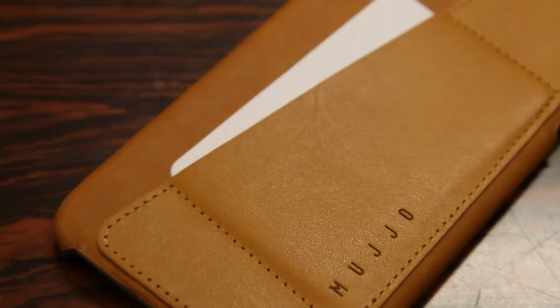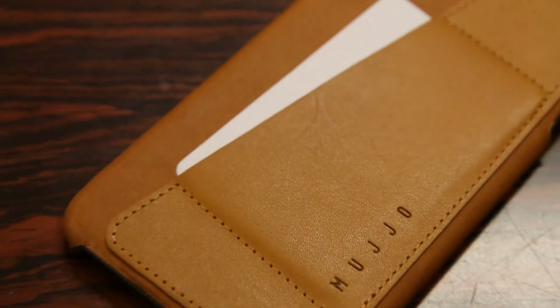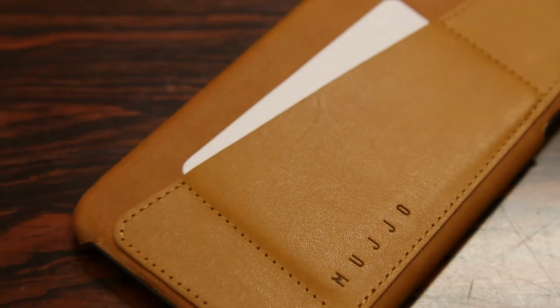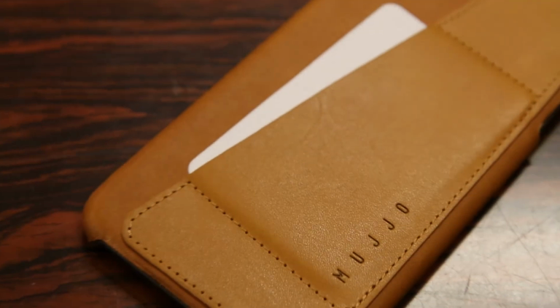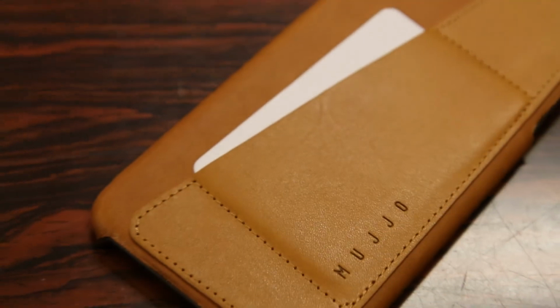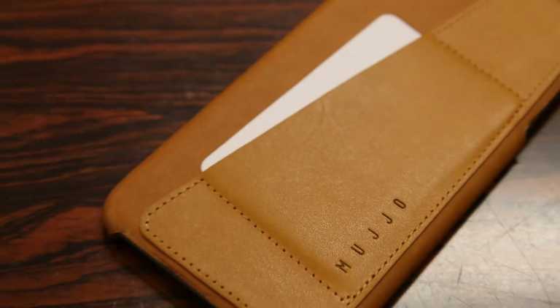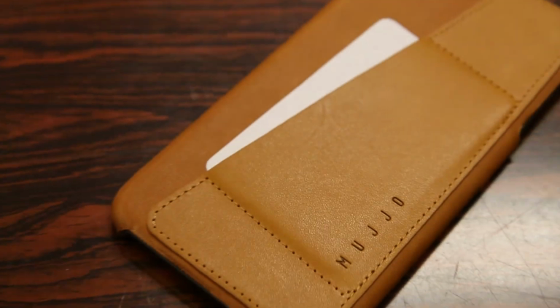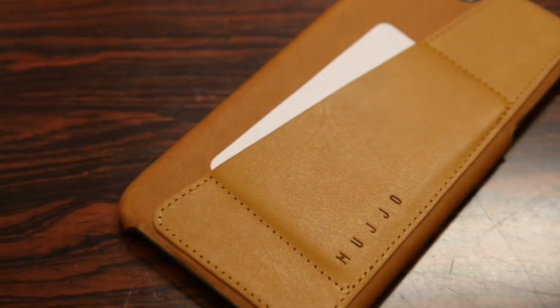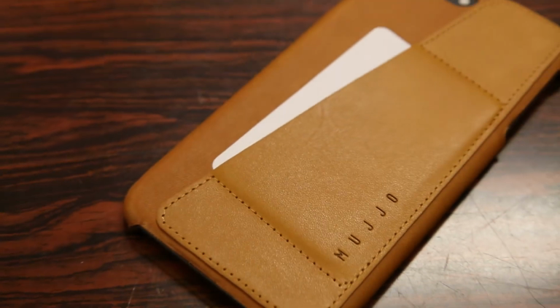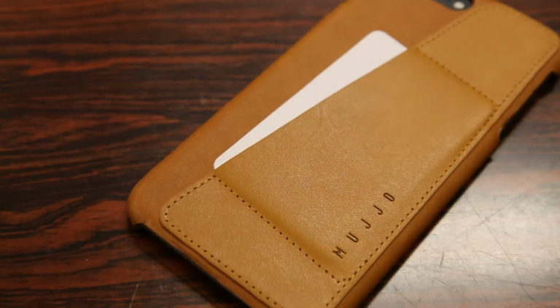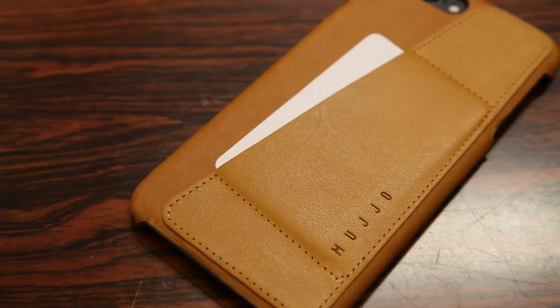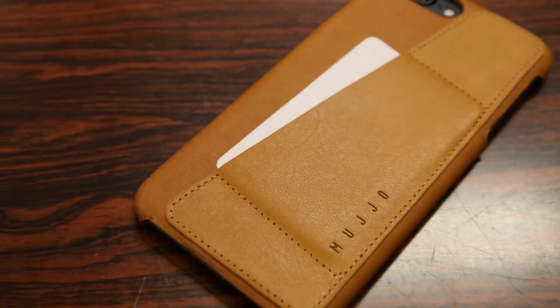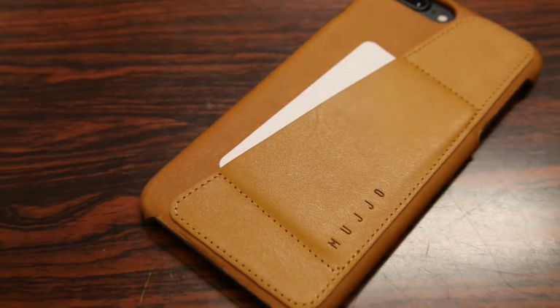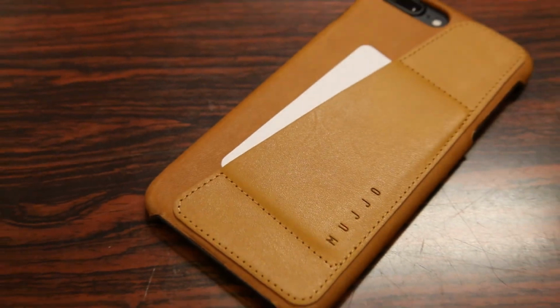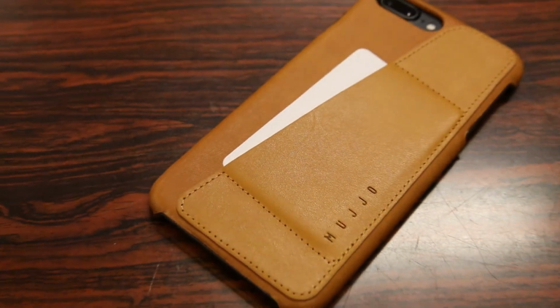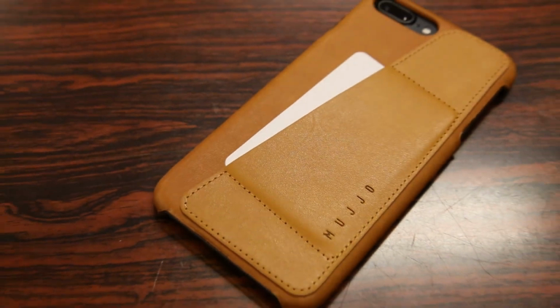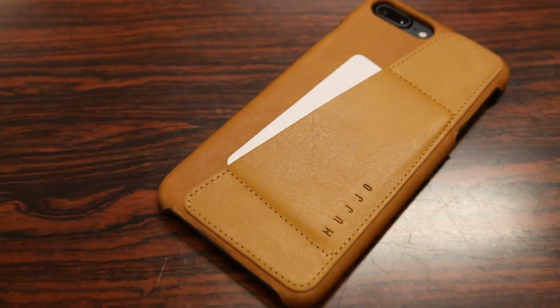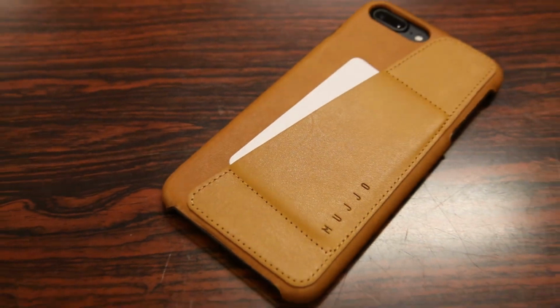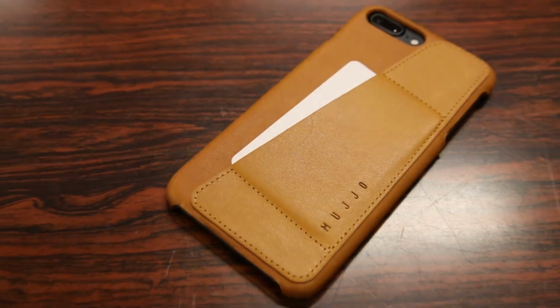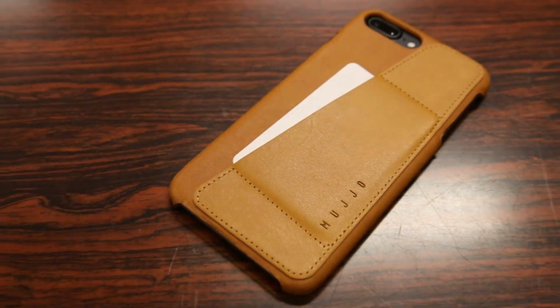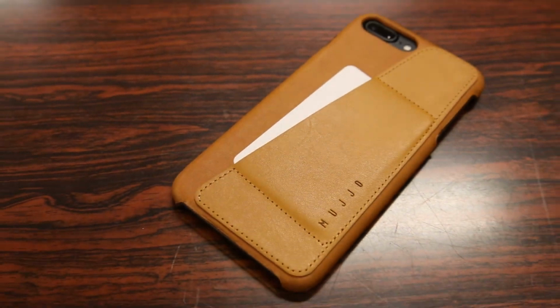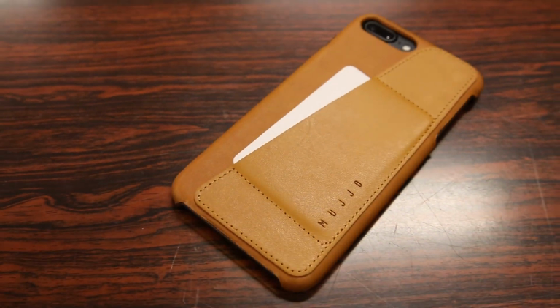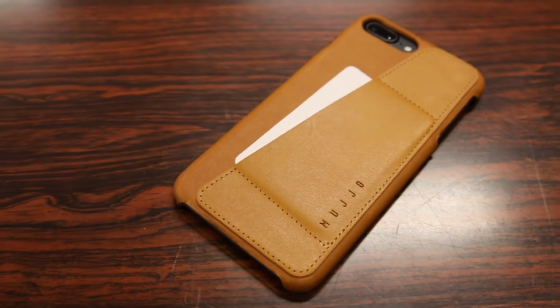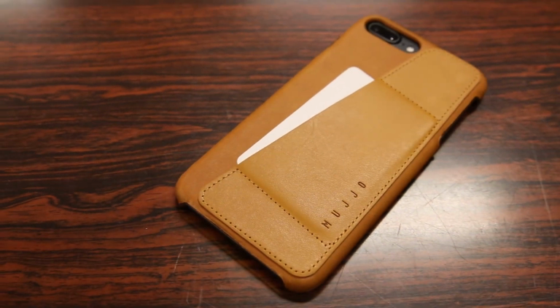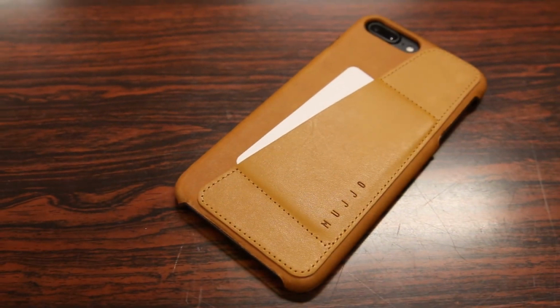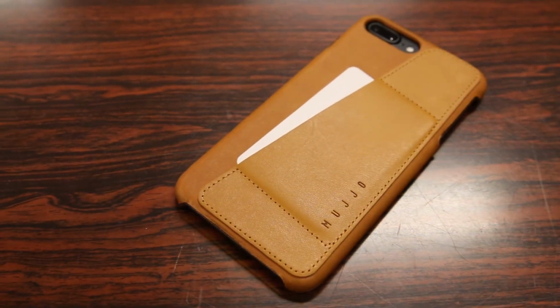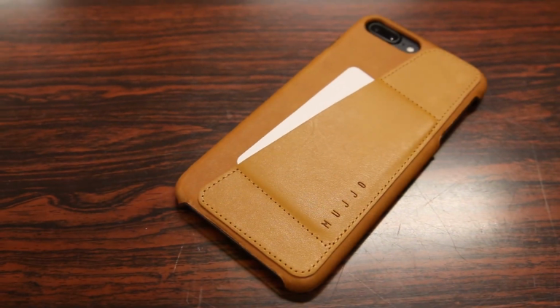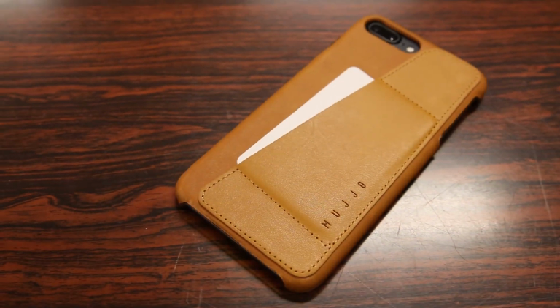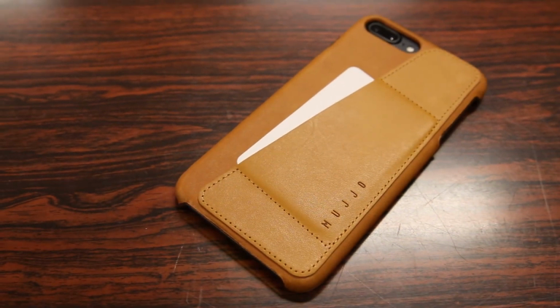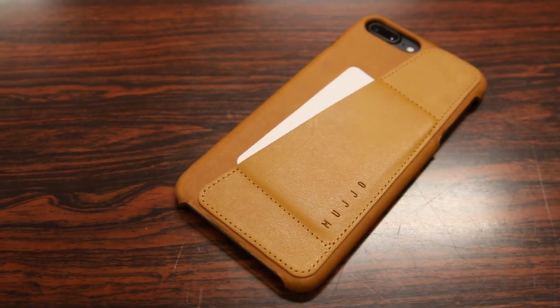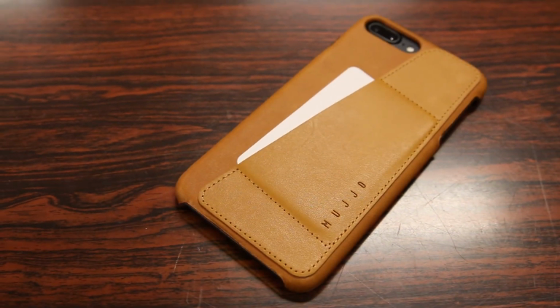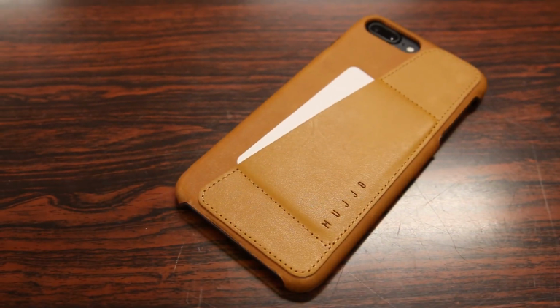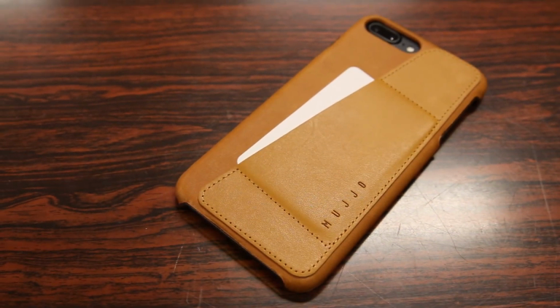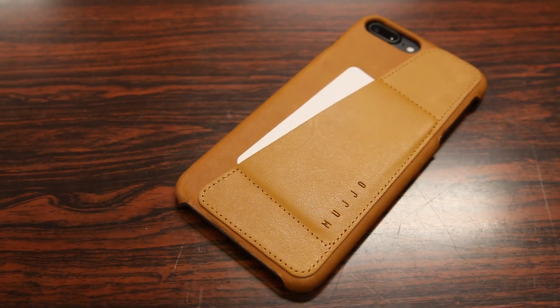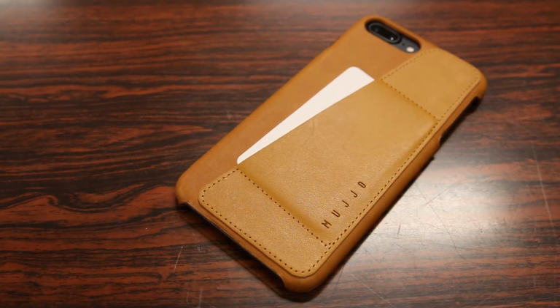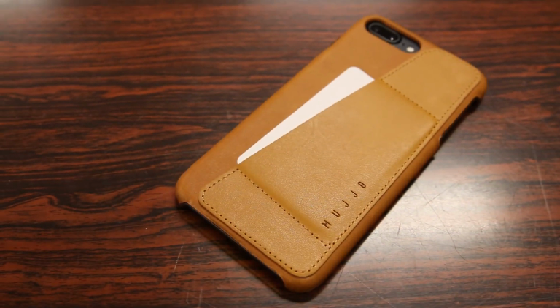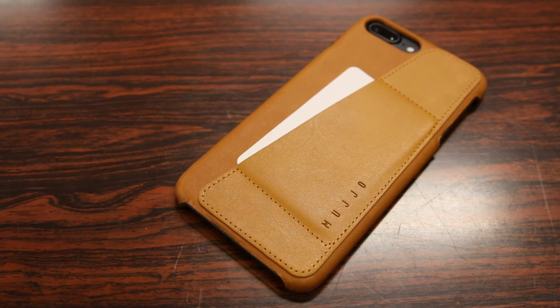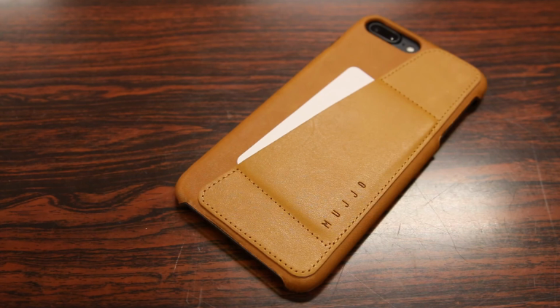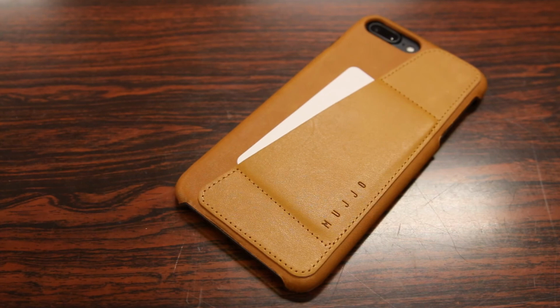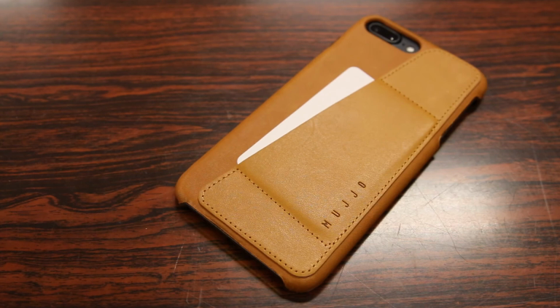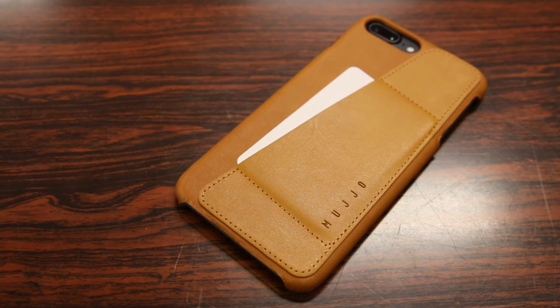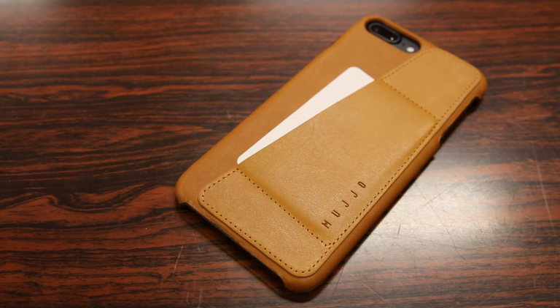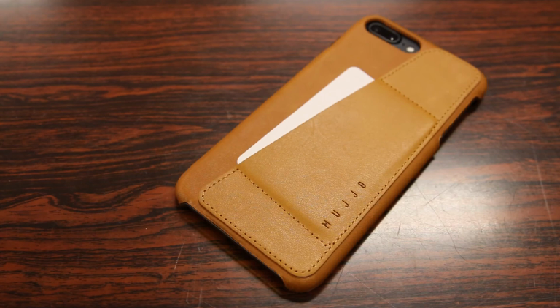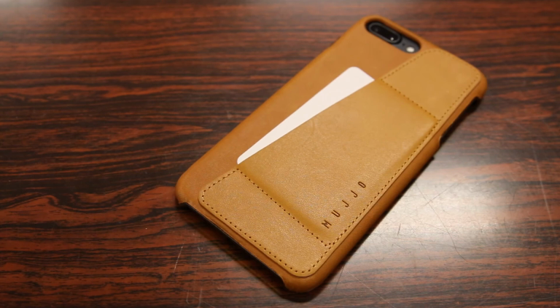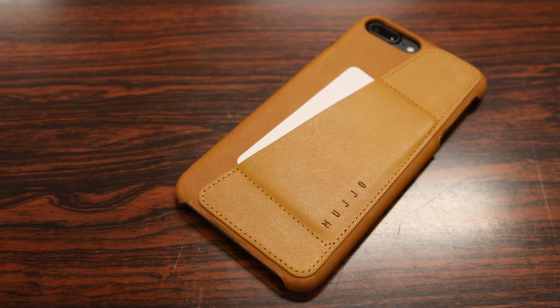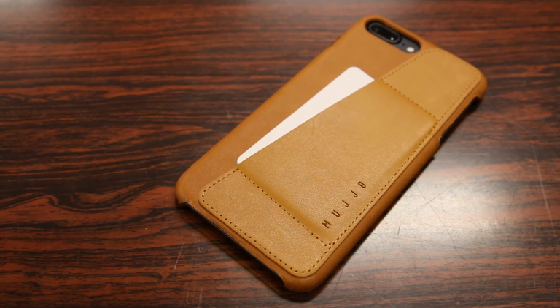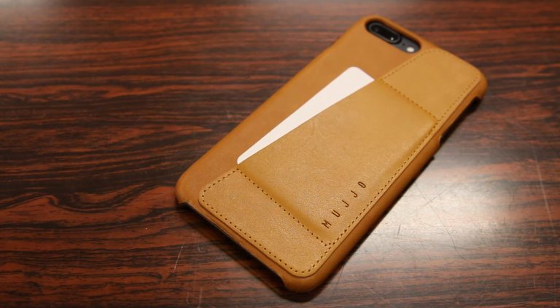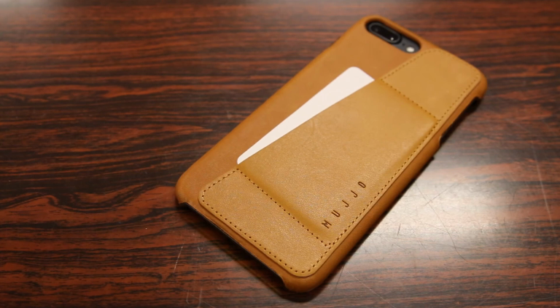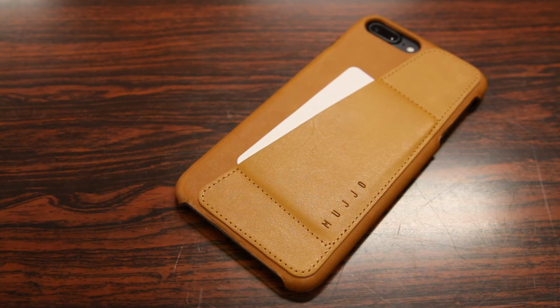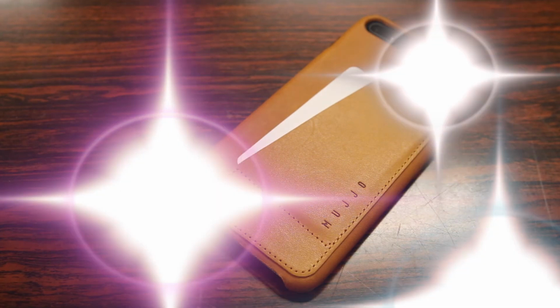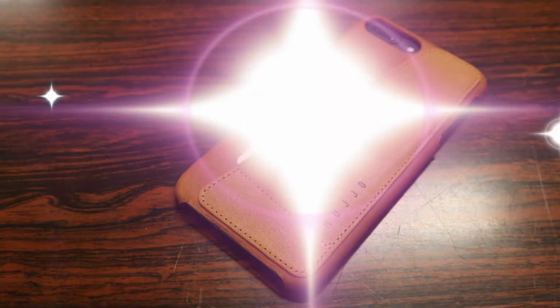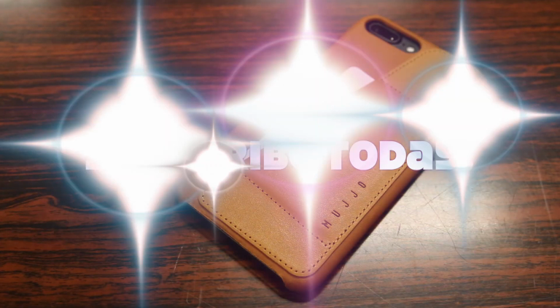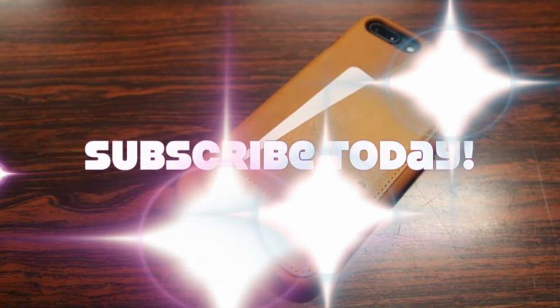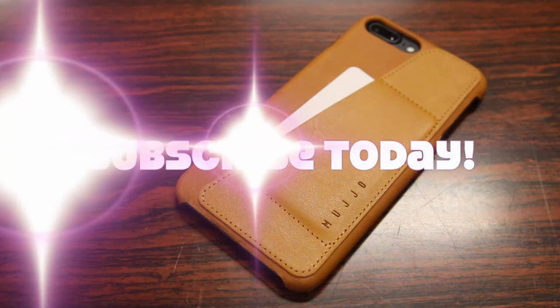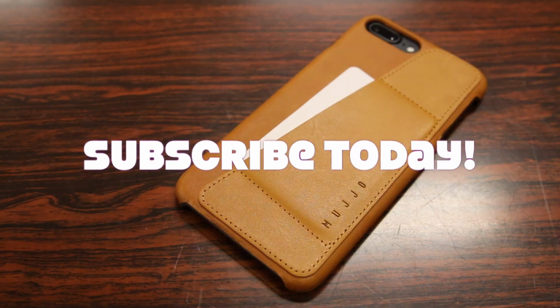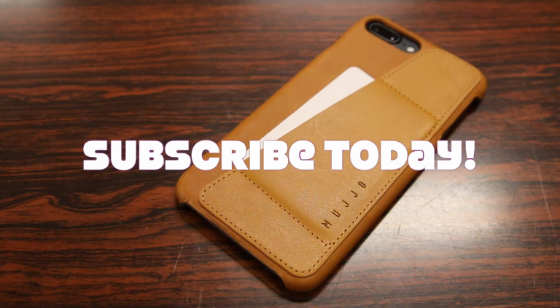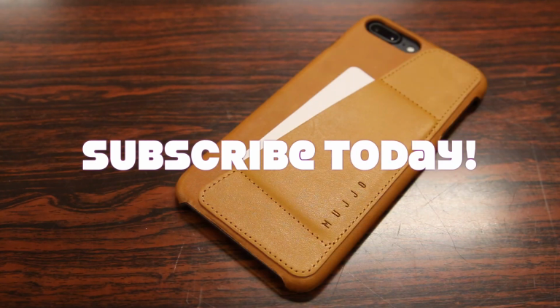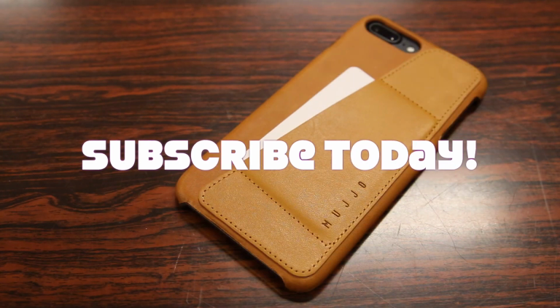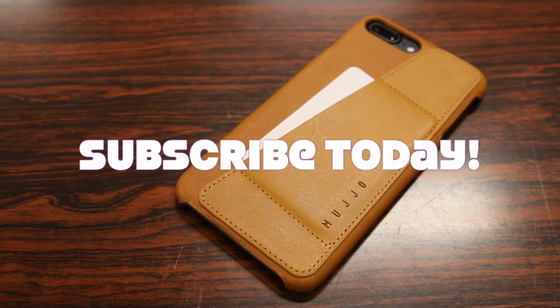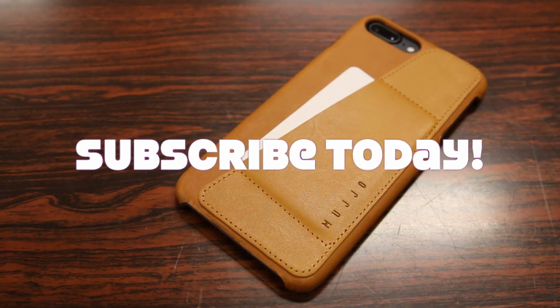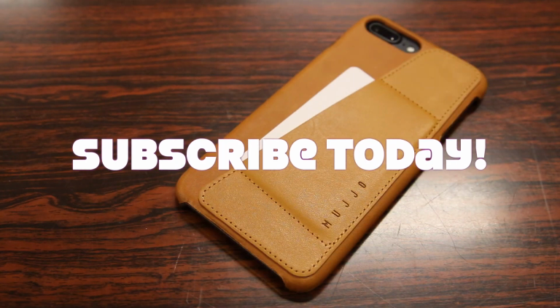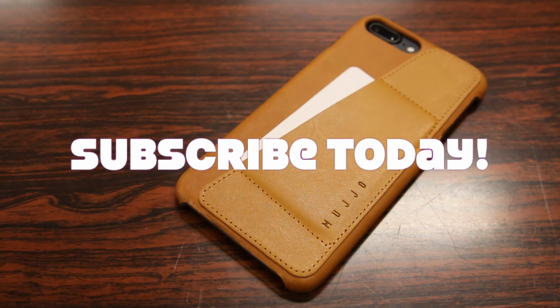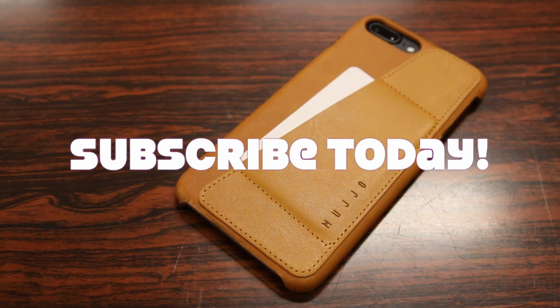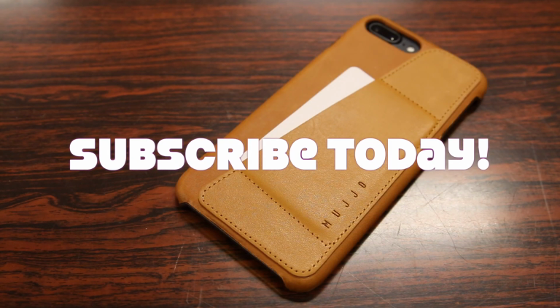Thanks for watching guys, hope you all enjoyed the video. As always I have to thank Mujol for sending this out for a review. Hit that like button — it always helps me out — and I'll see you all in the next video.